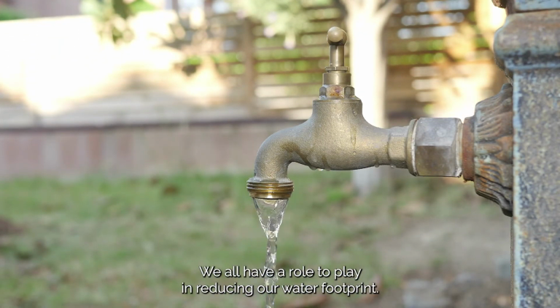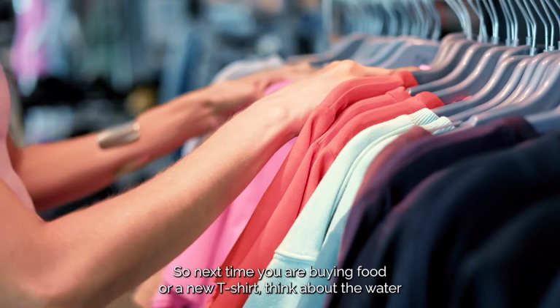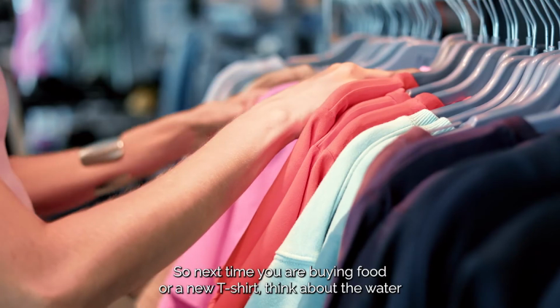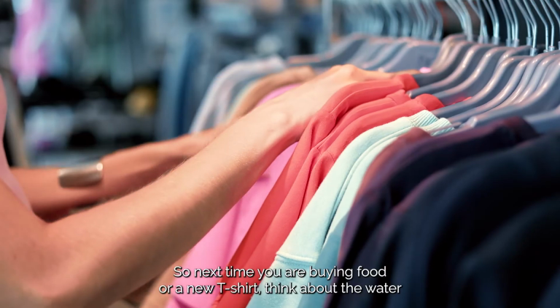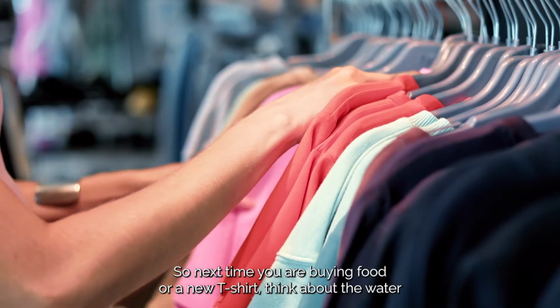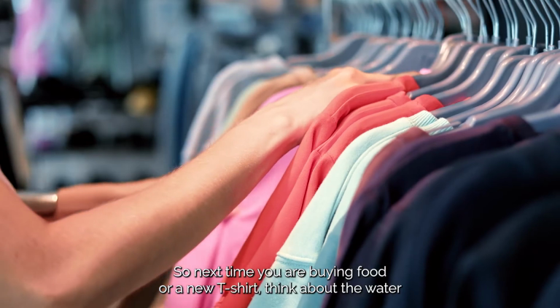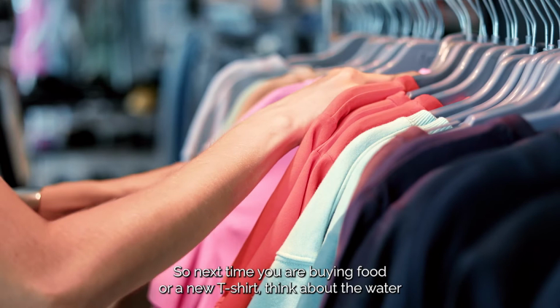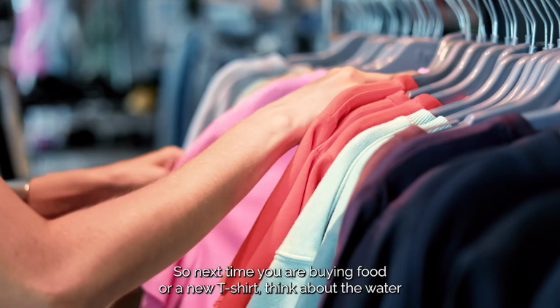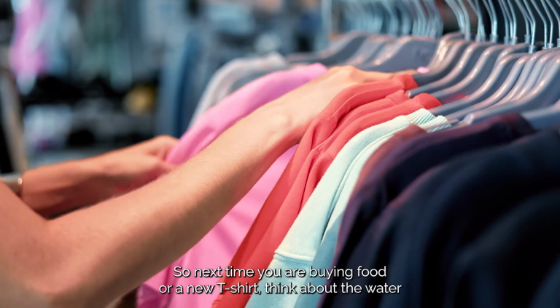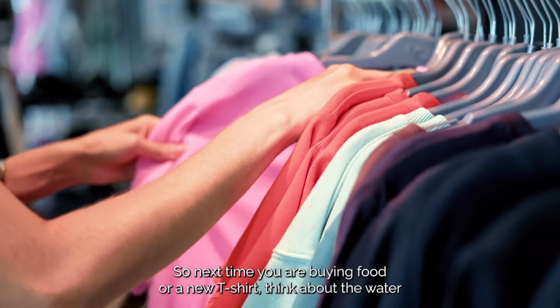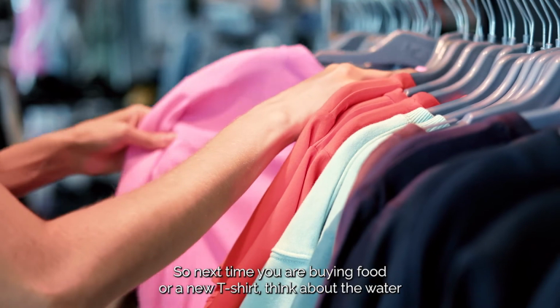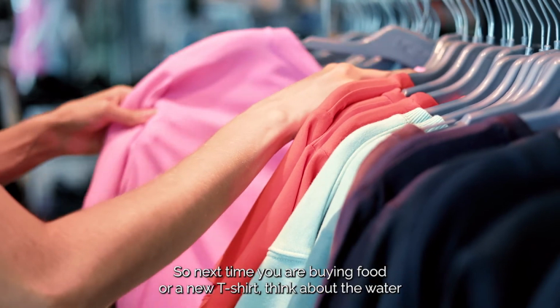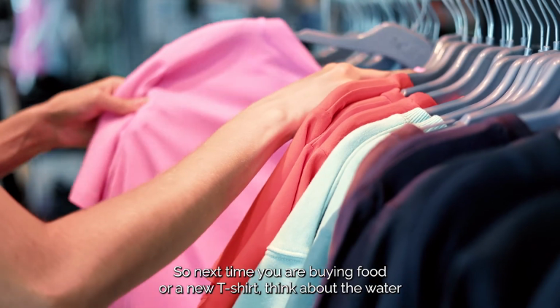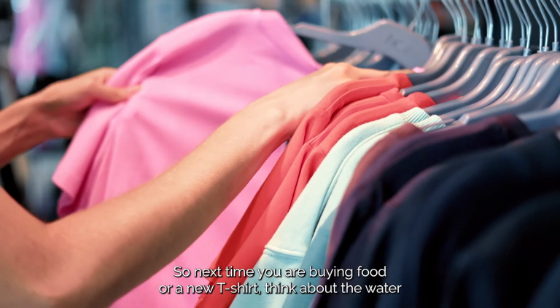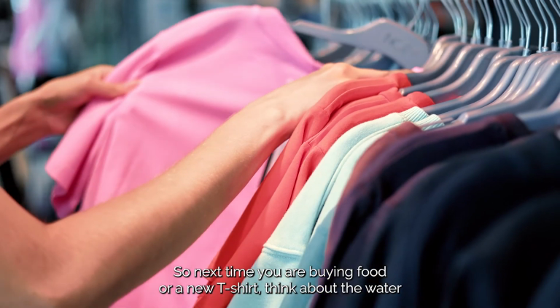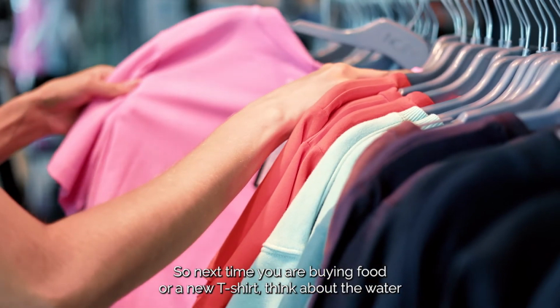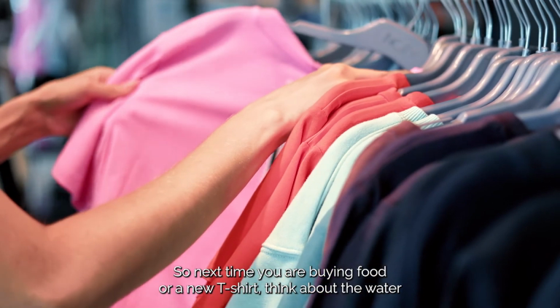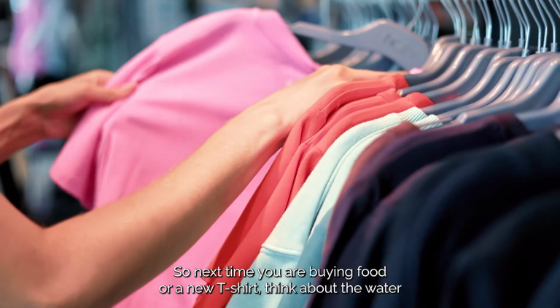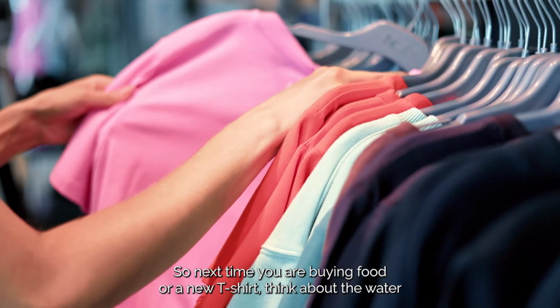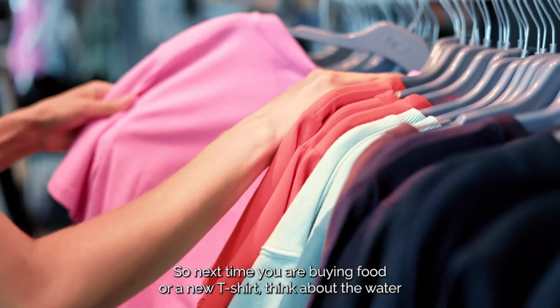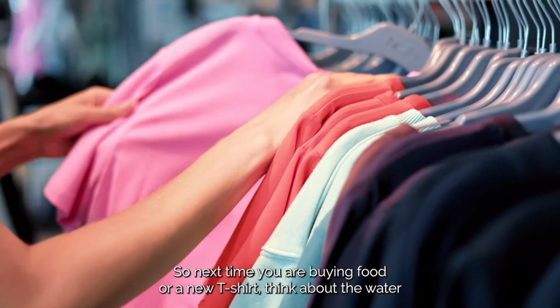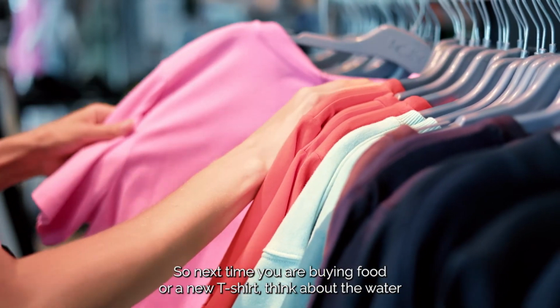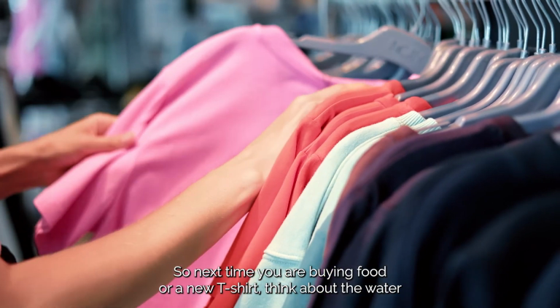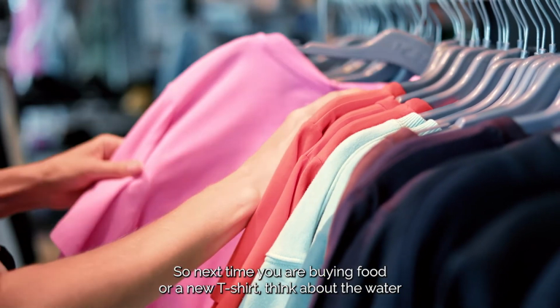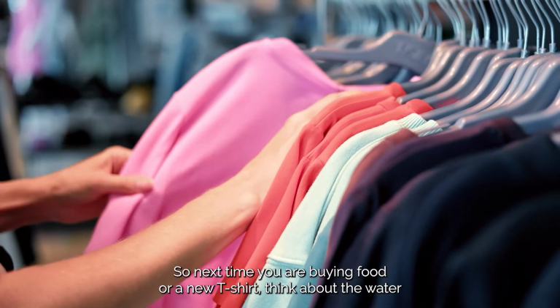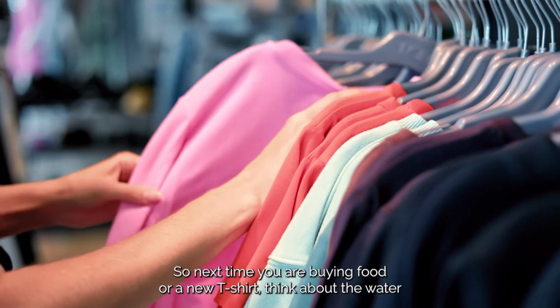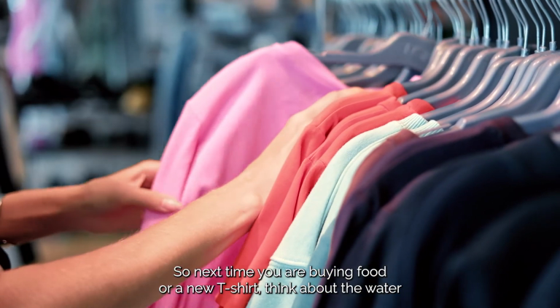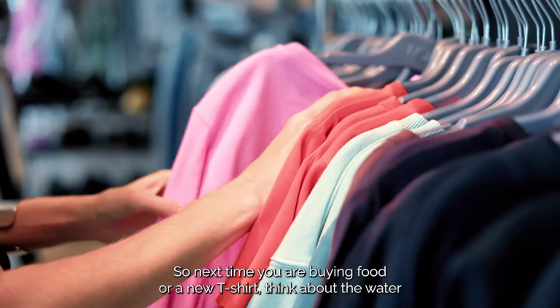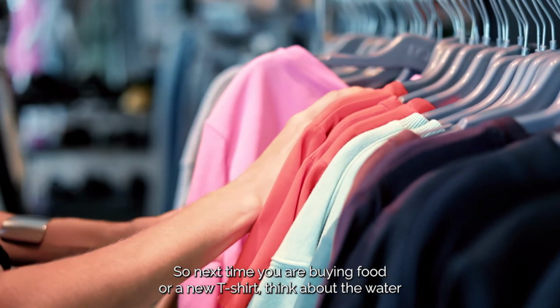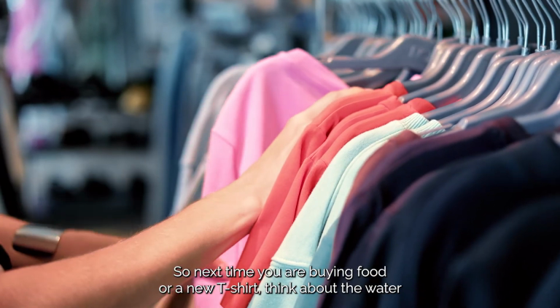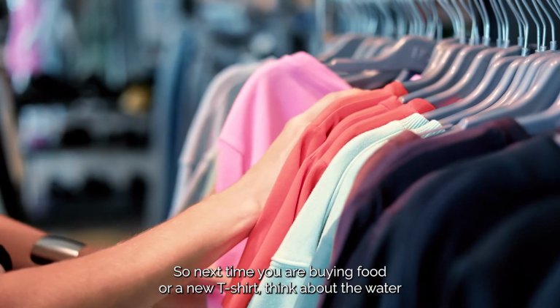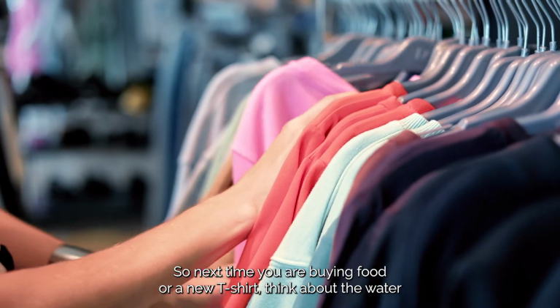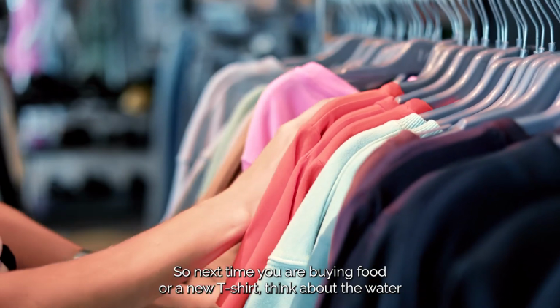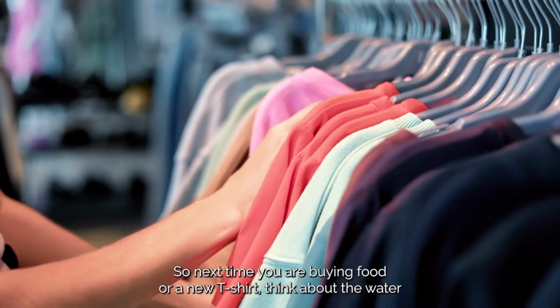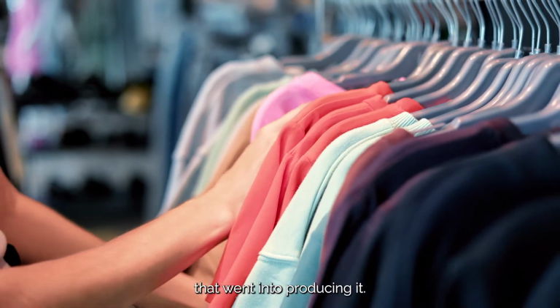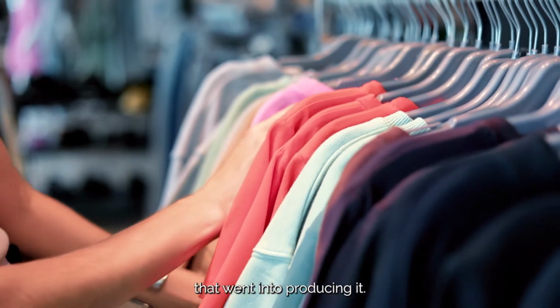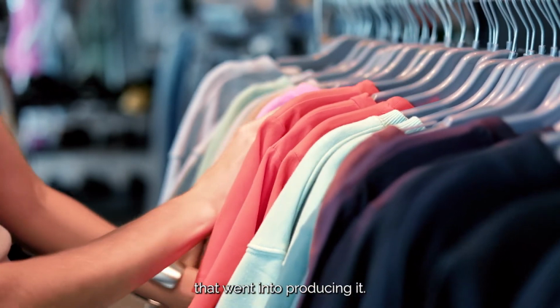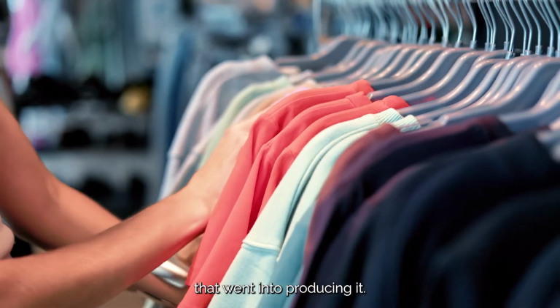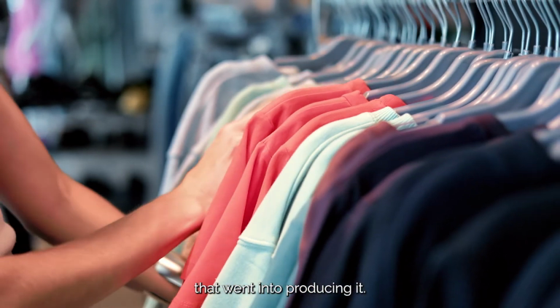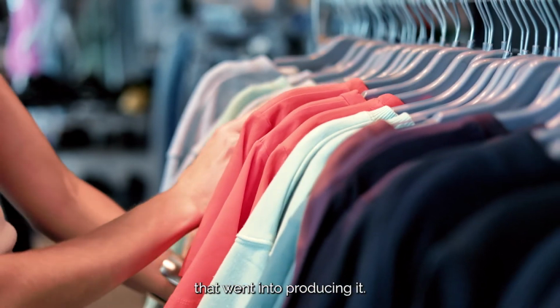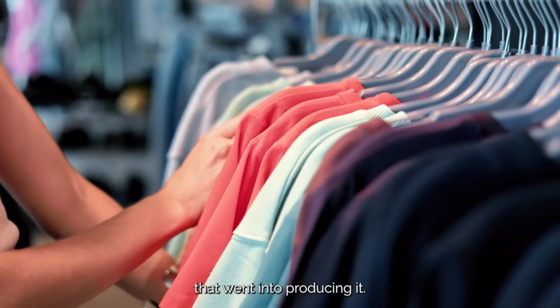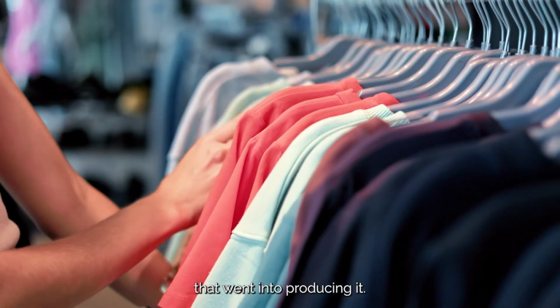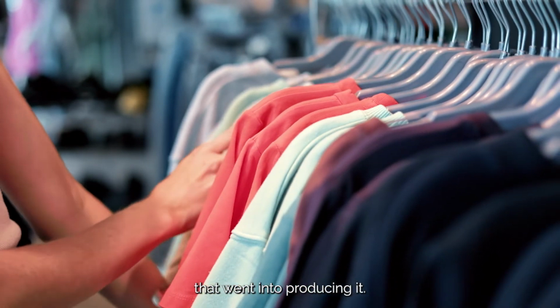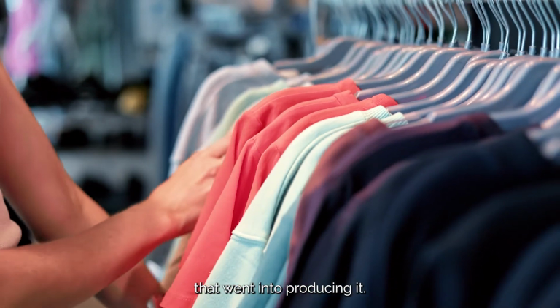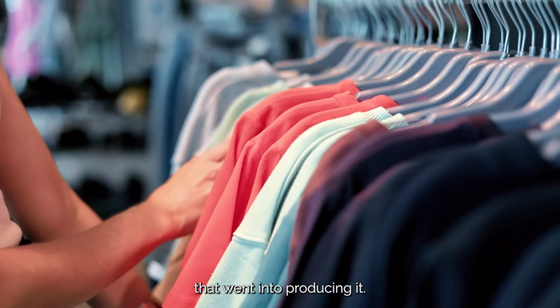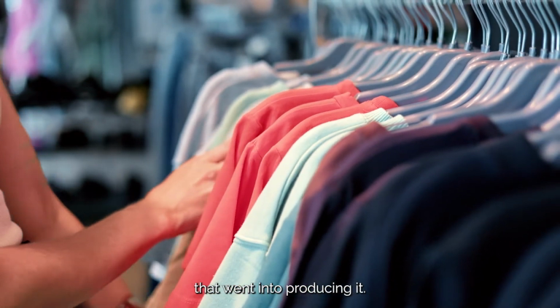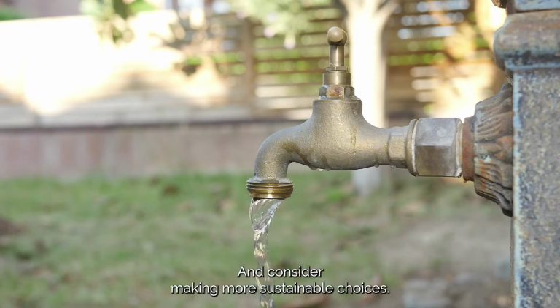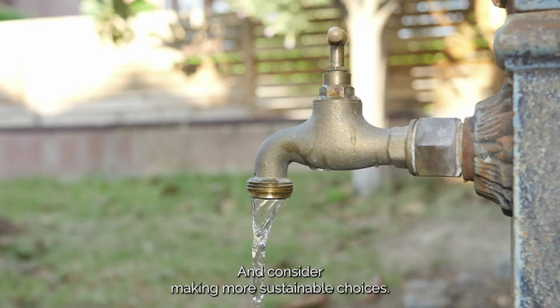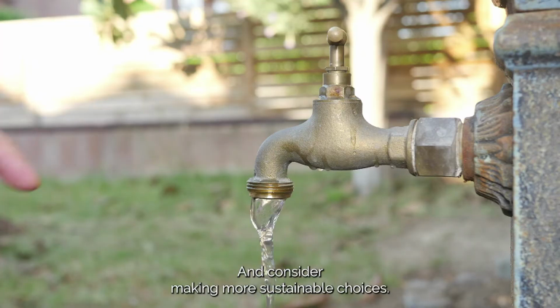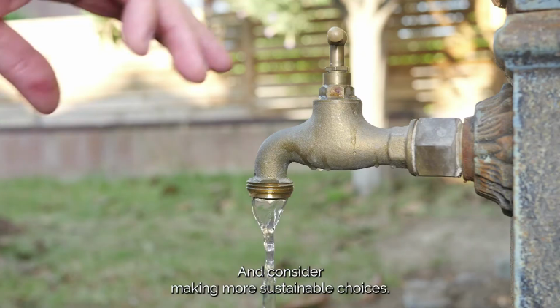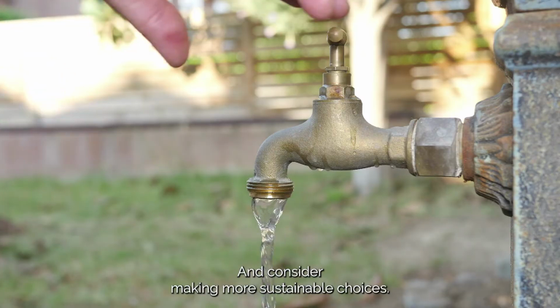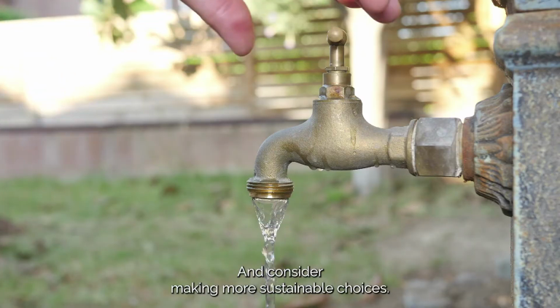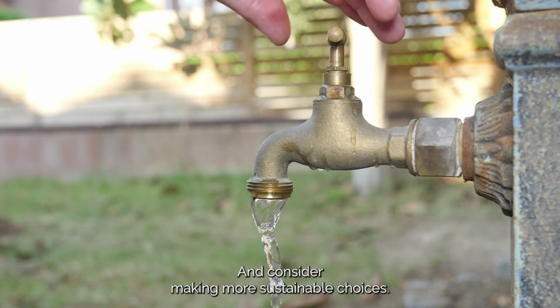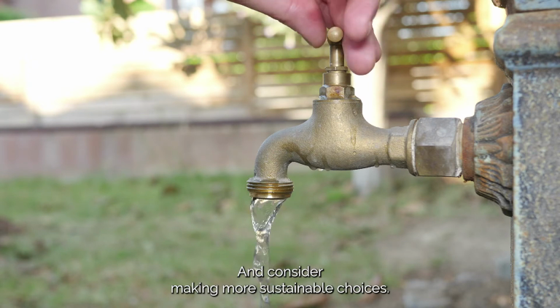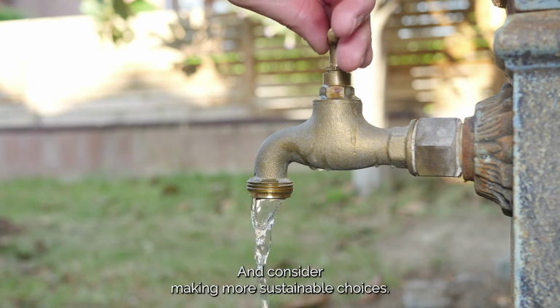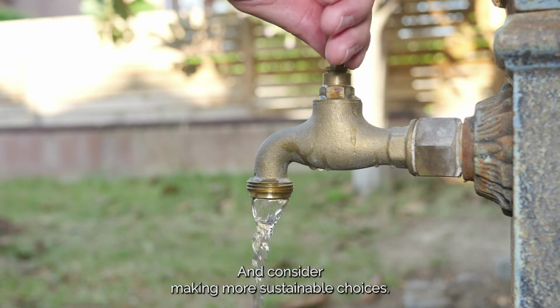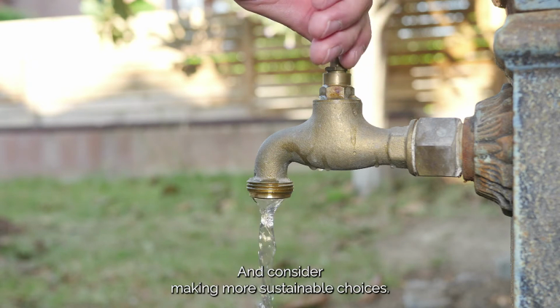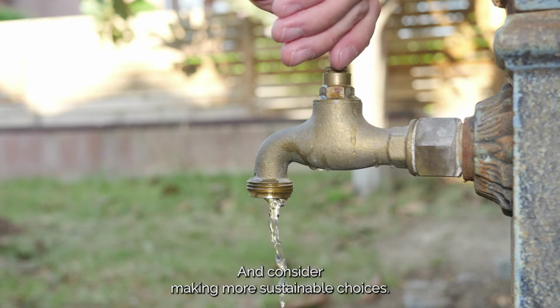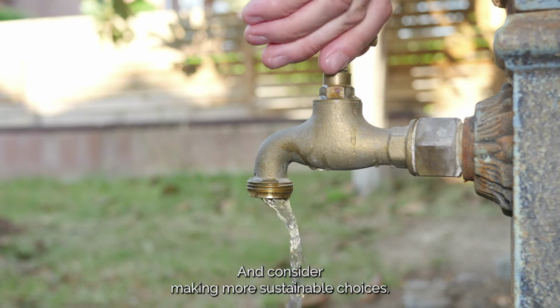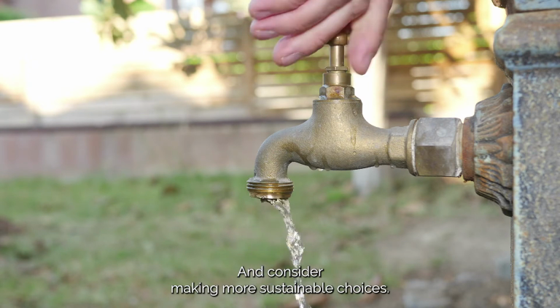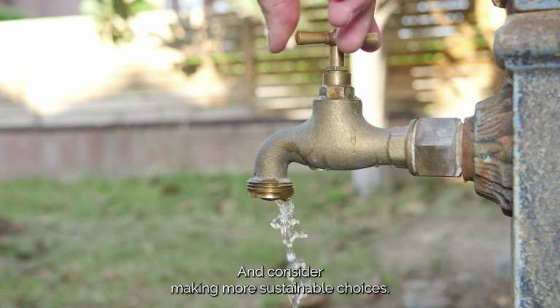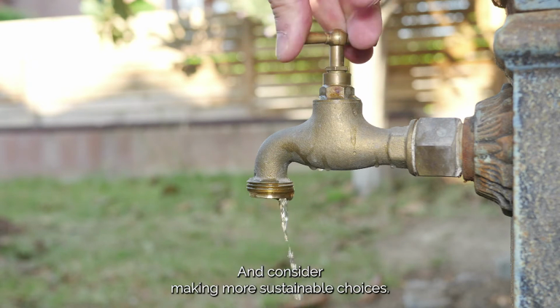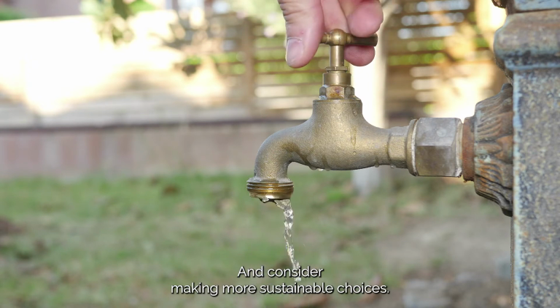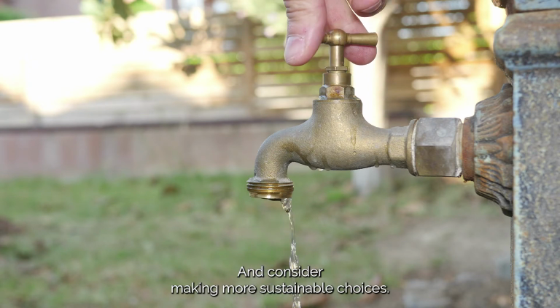So next time you are buying food or a new t-shirt, think about the water that went into producing it, and consider making more sustainable choices.